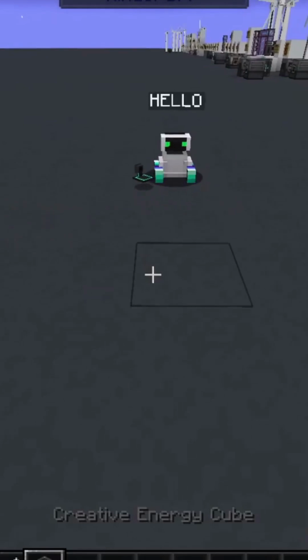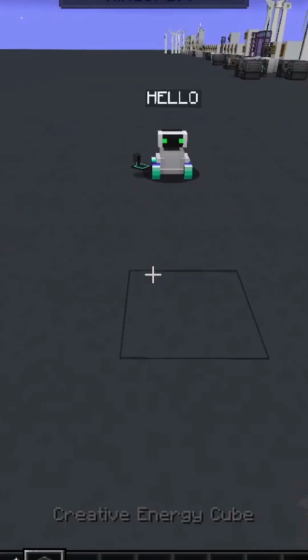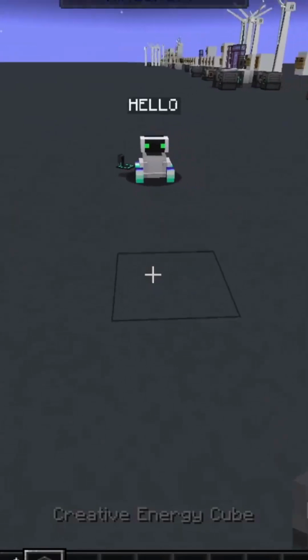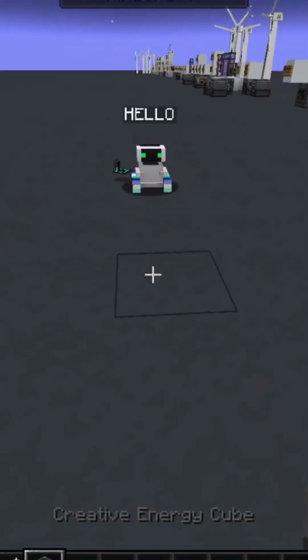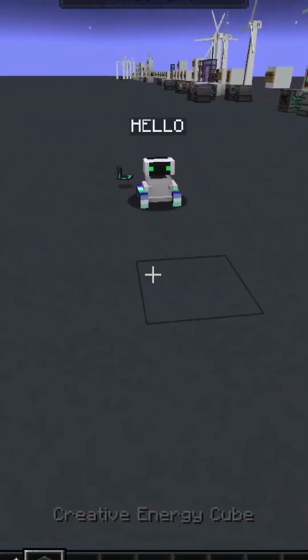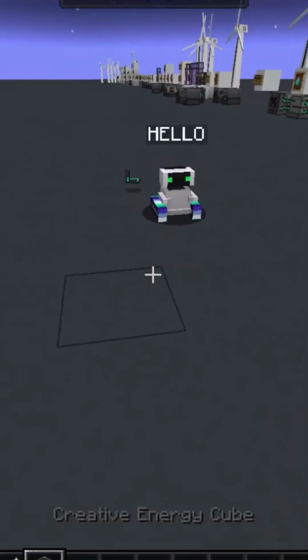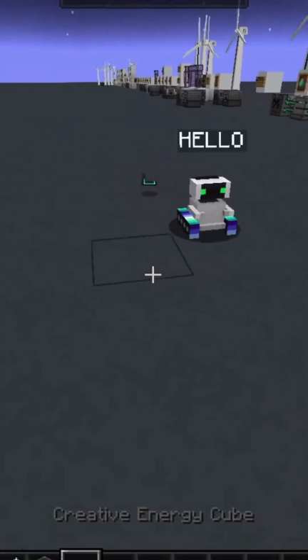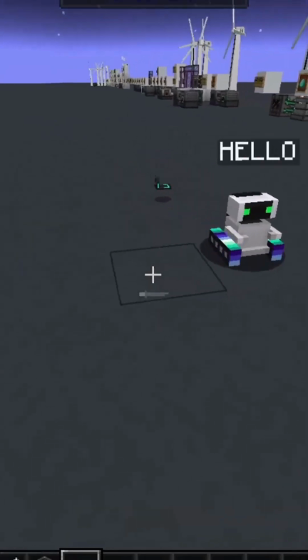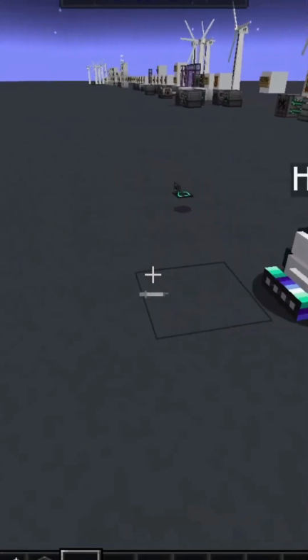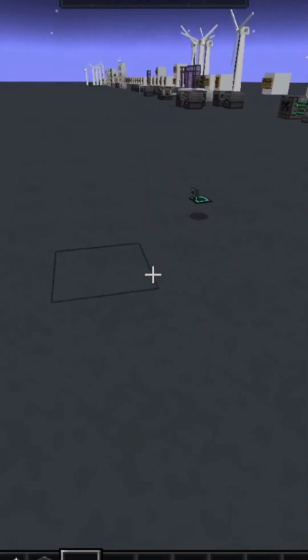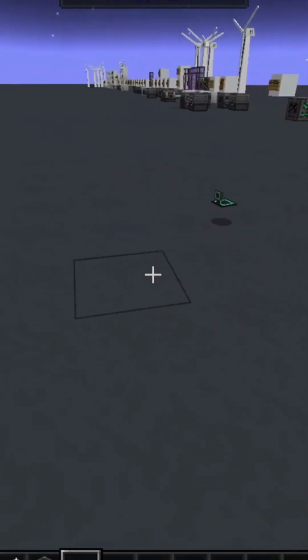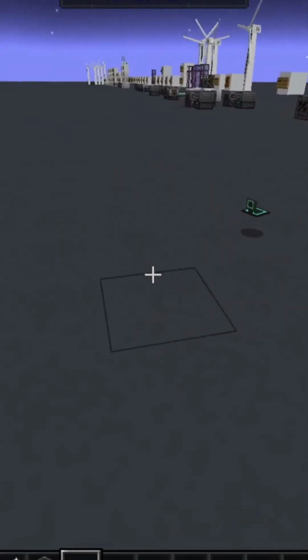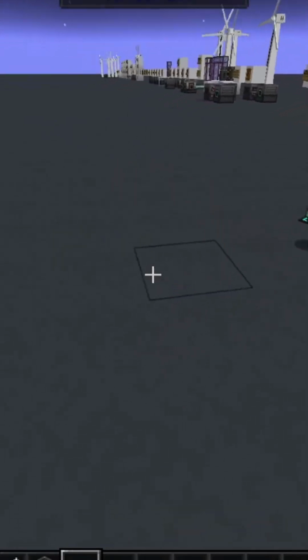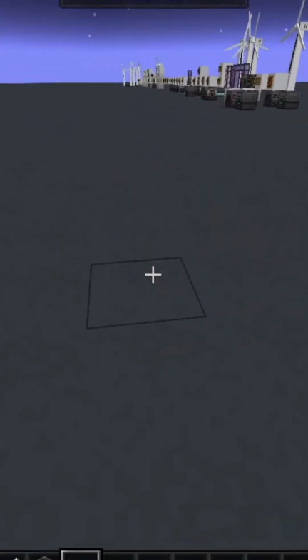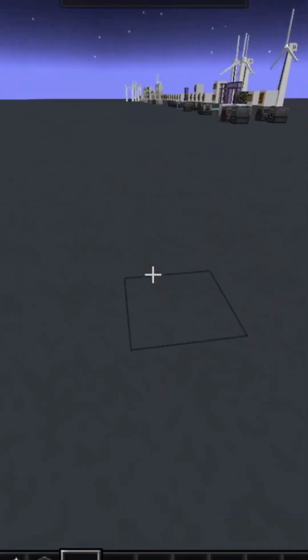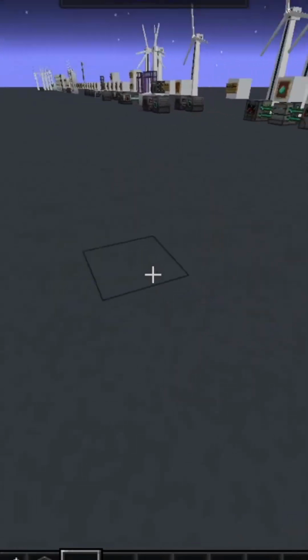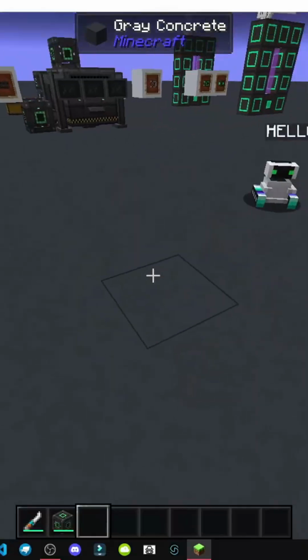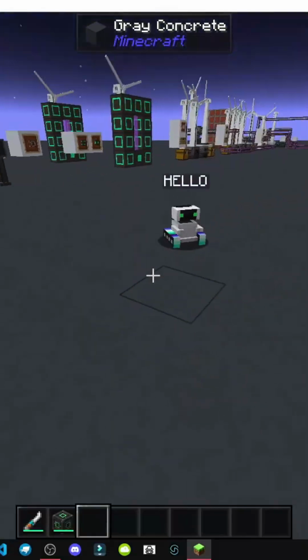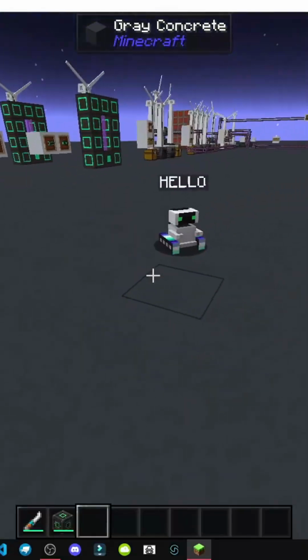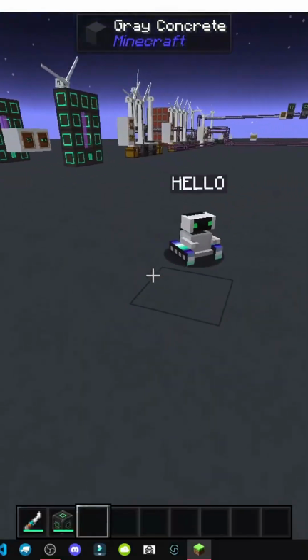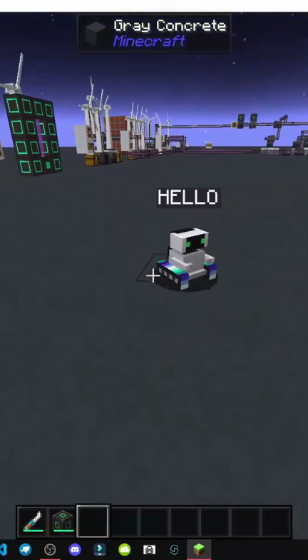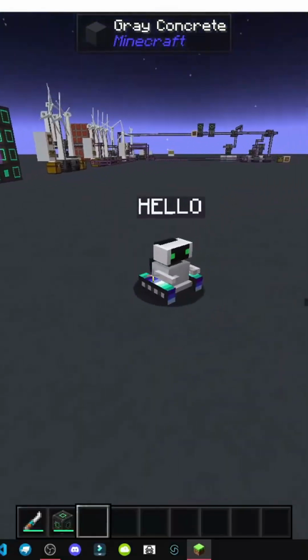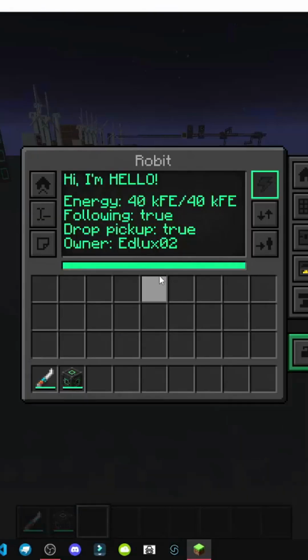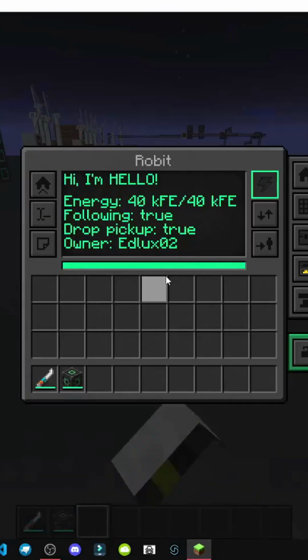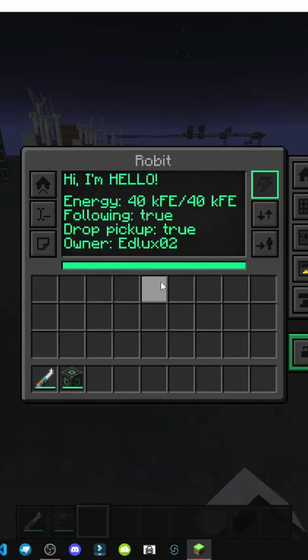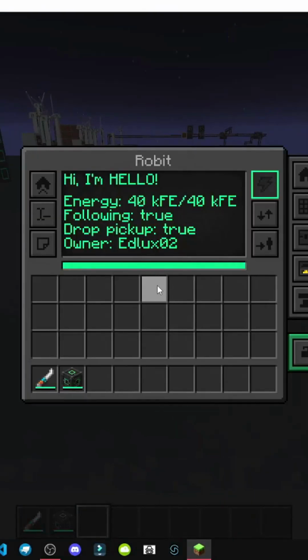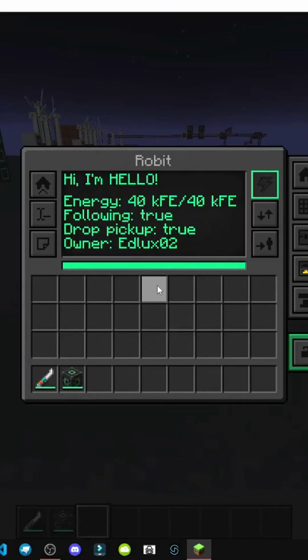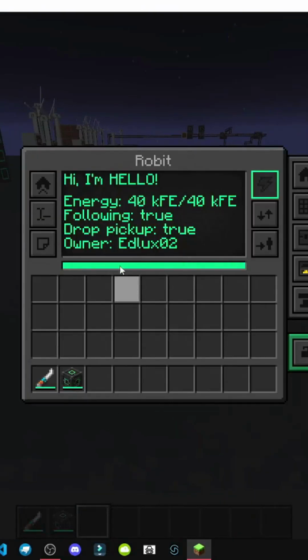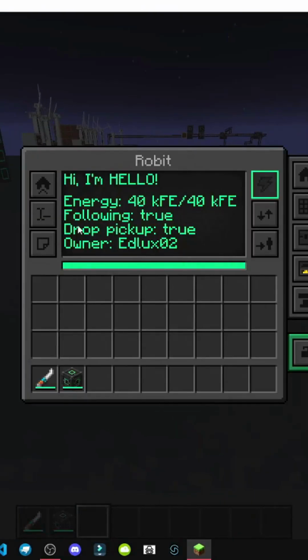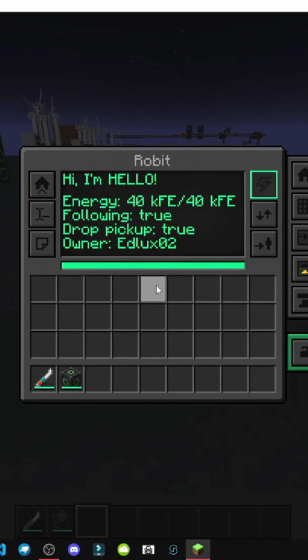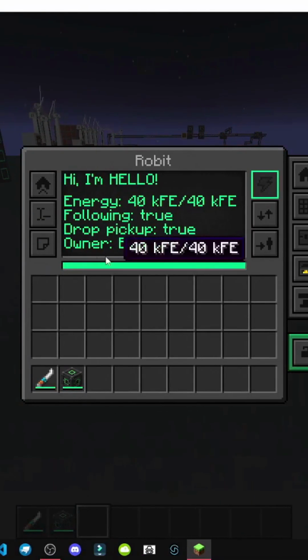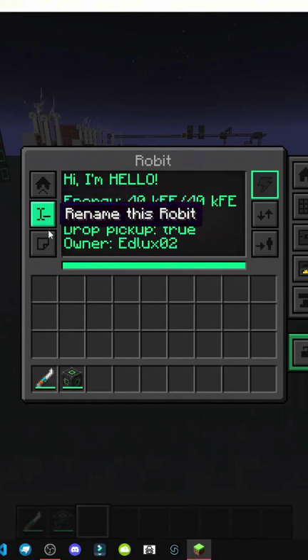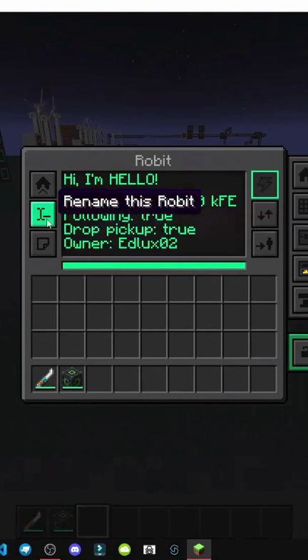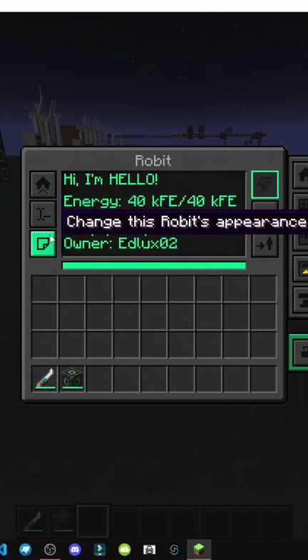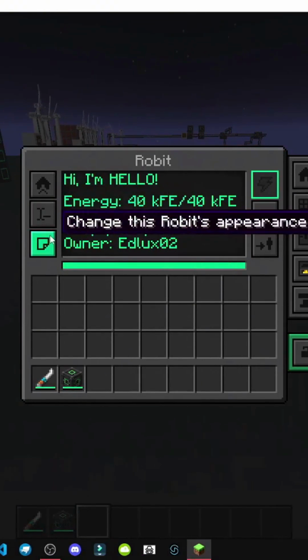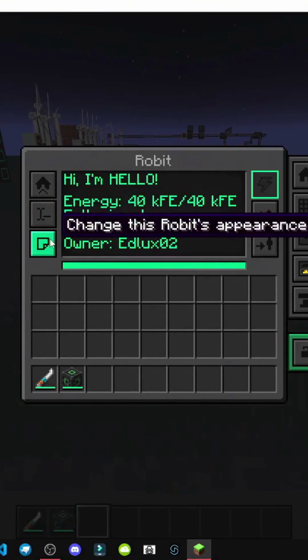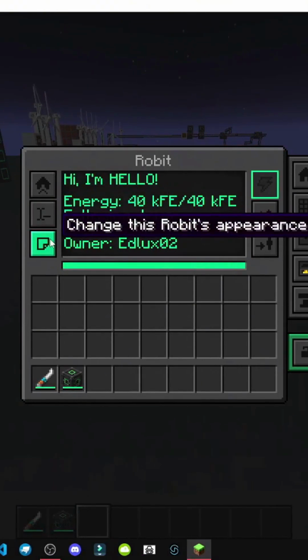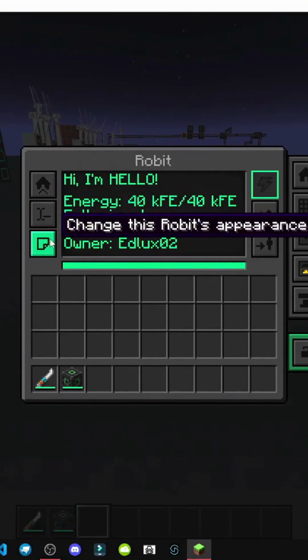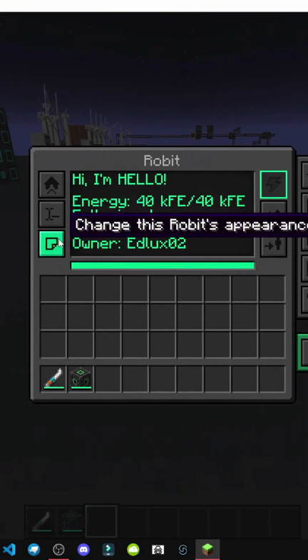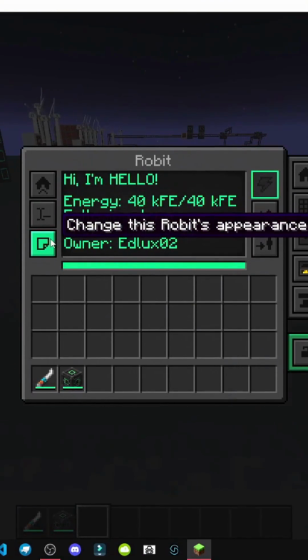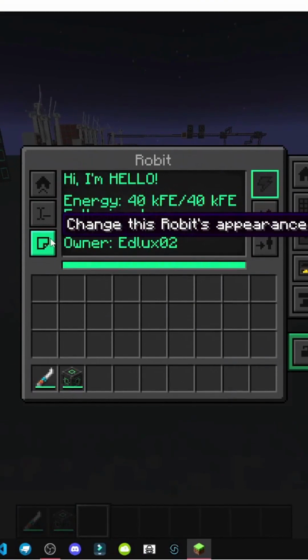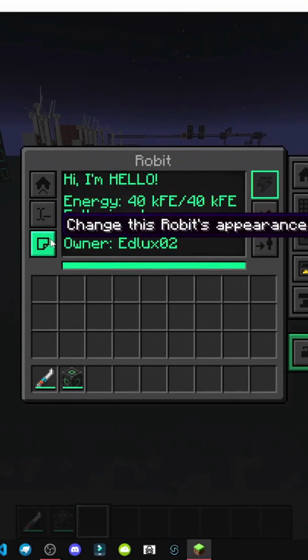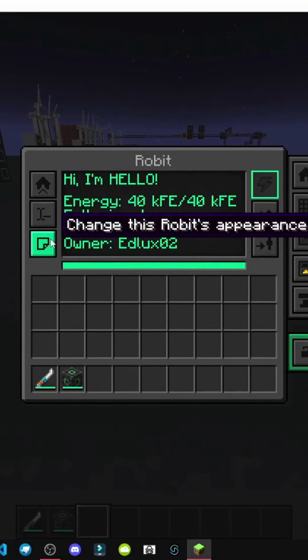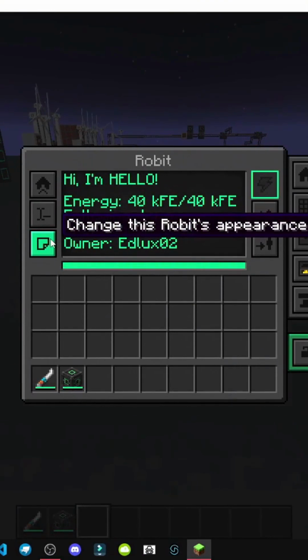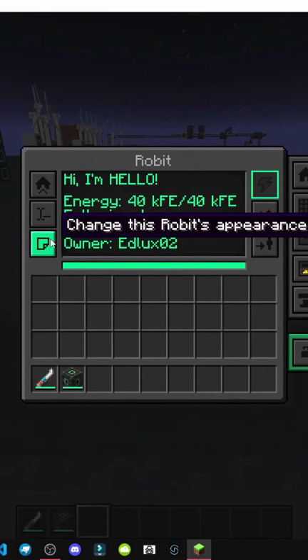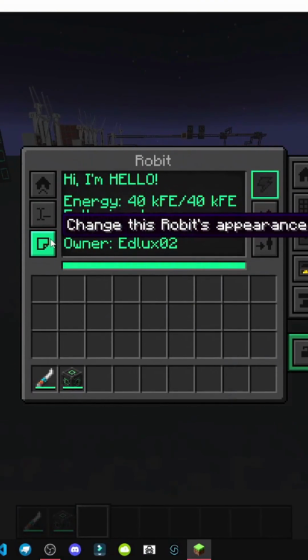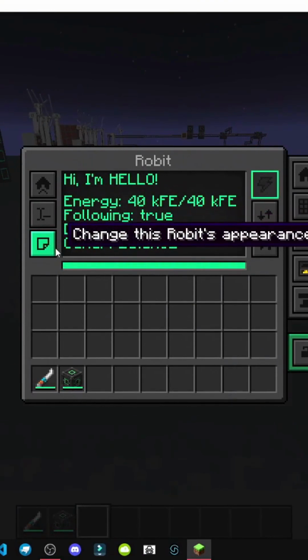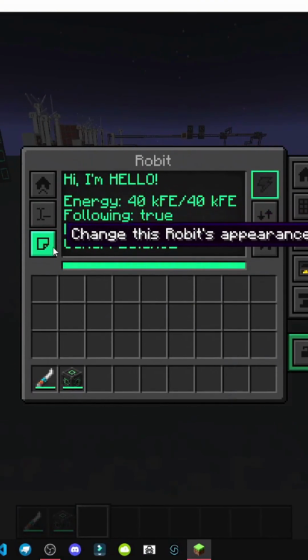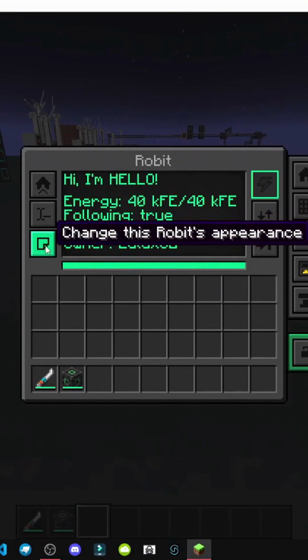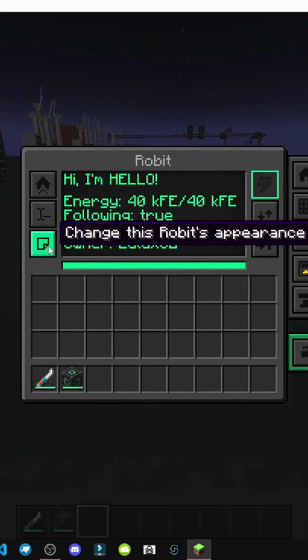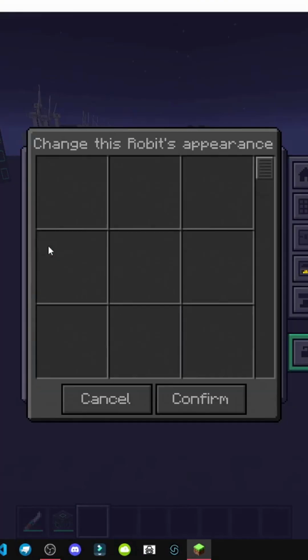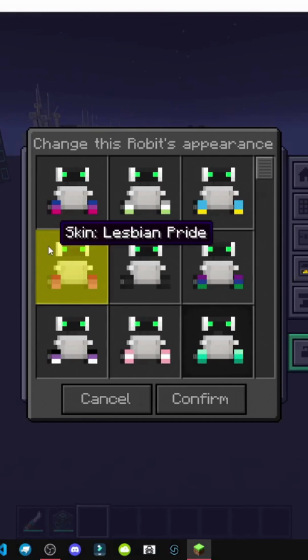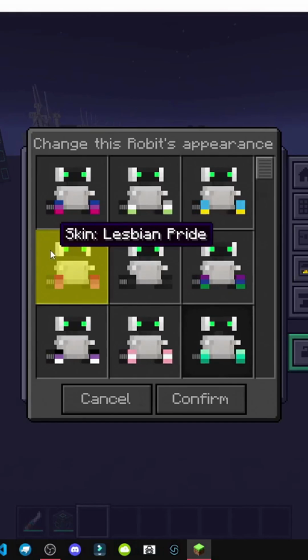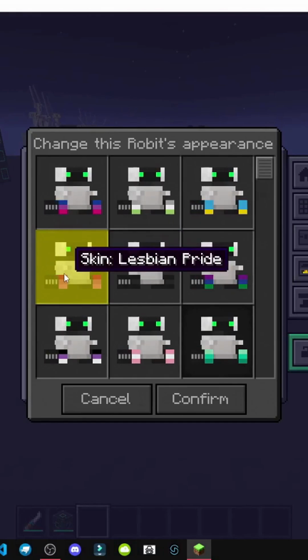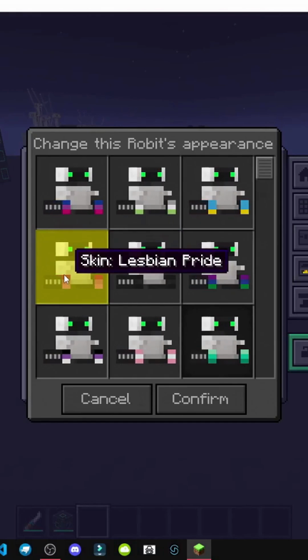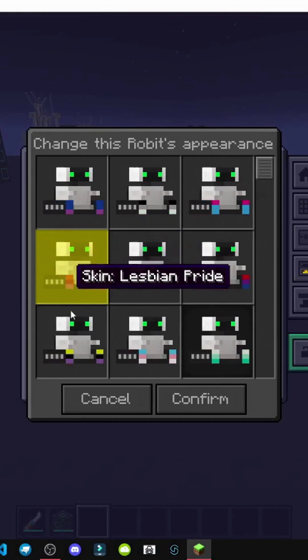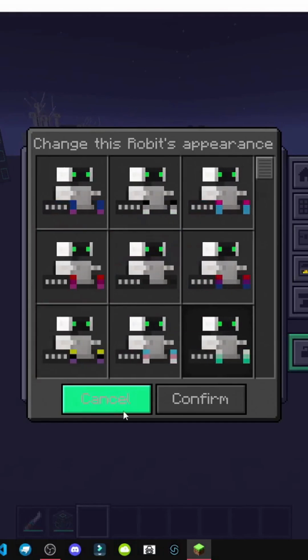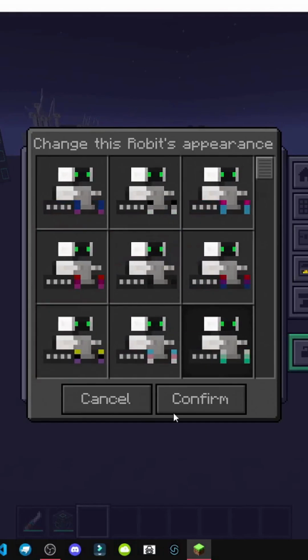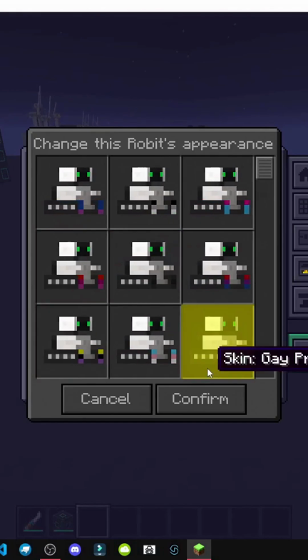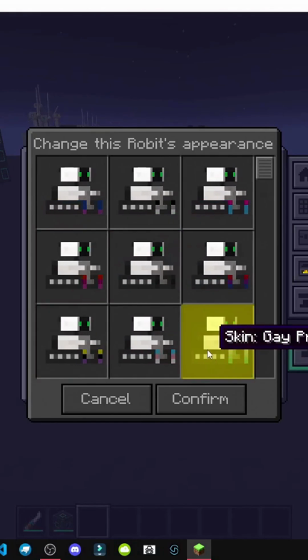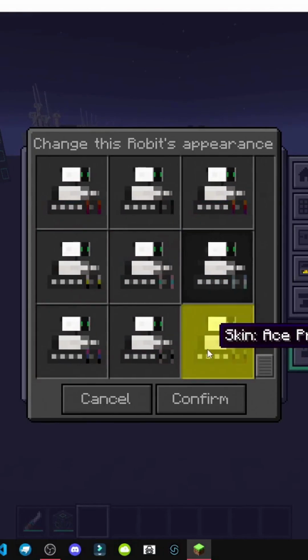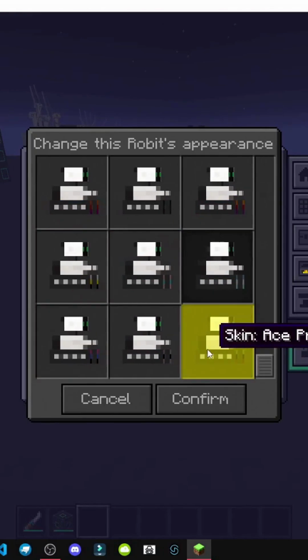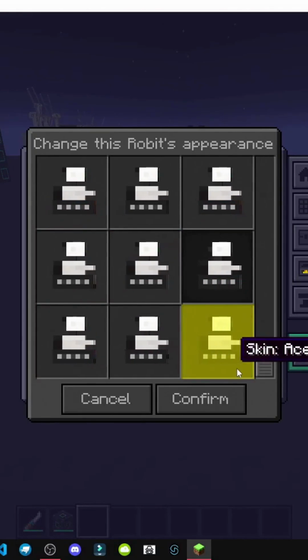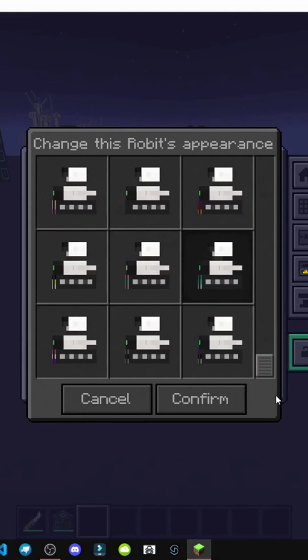I'll toss this item to see if it picks it up. Bam! There it is — it's got it. And we can change its appearance.